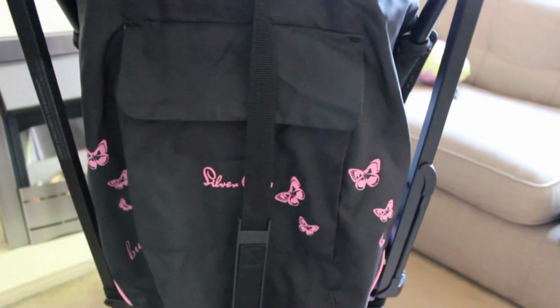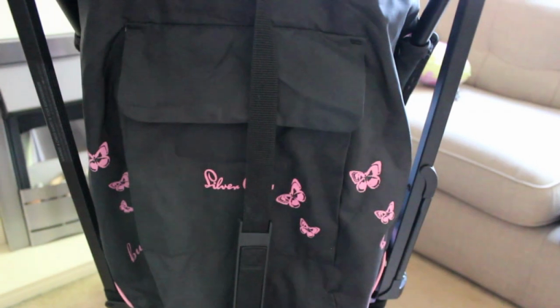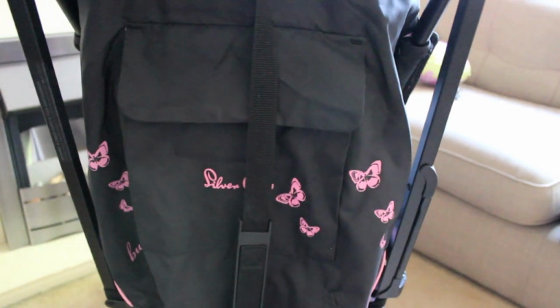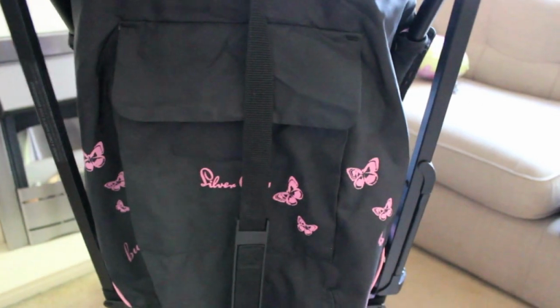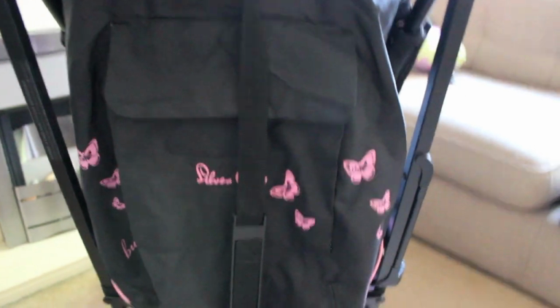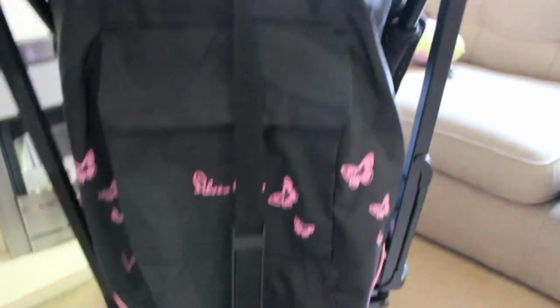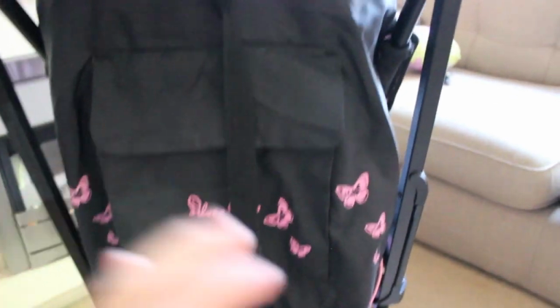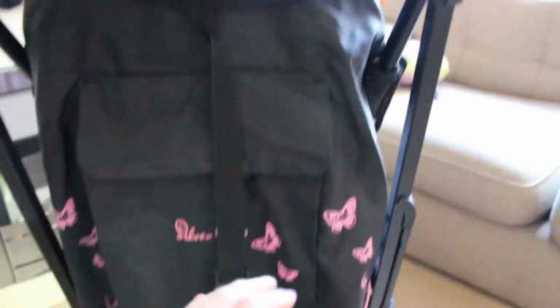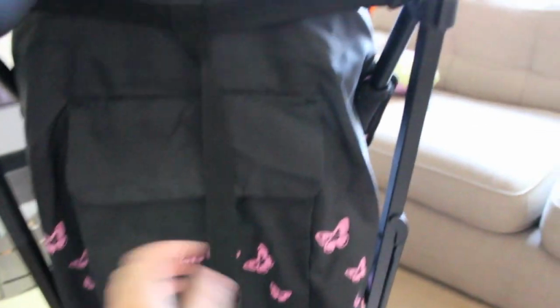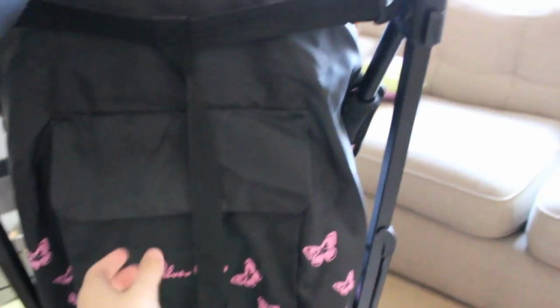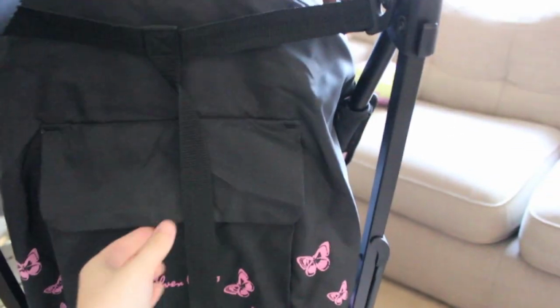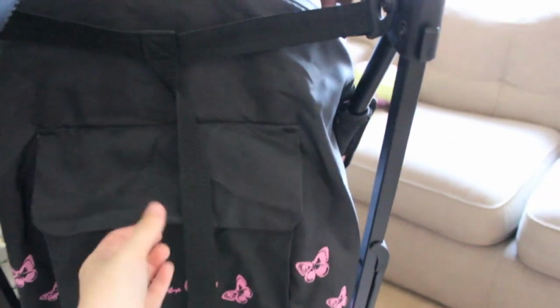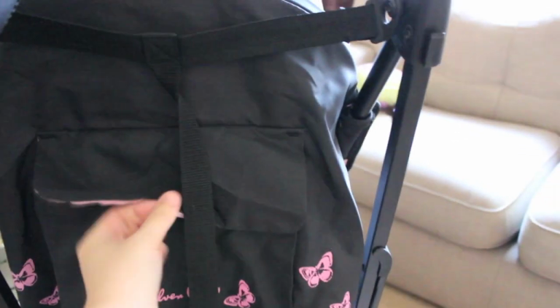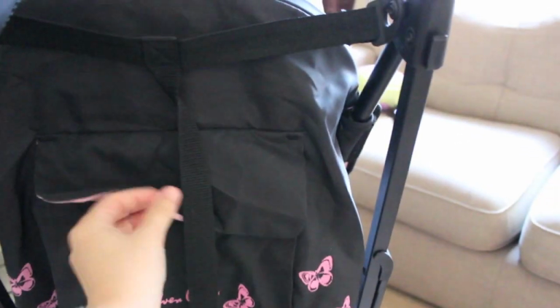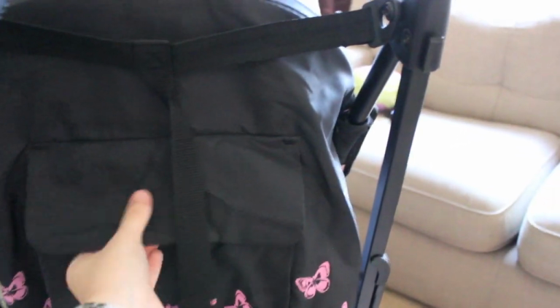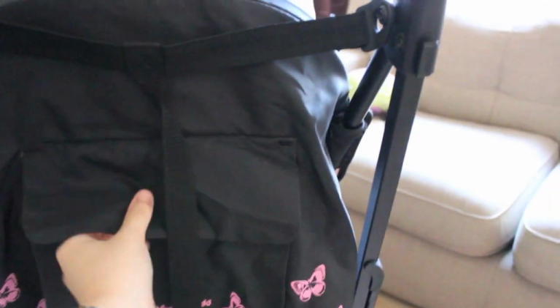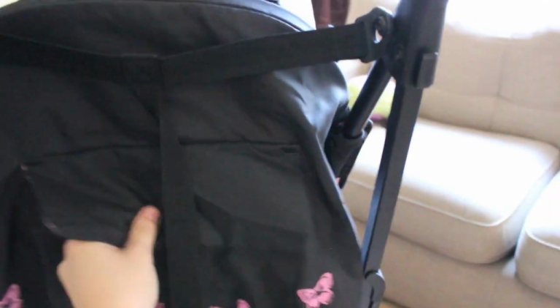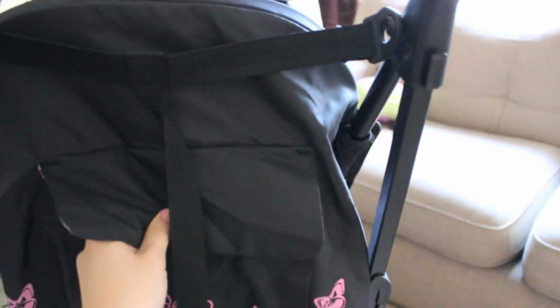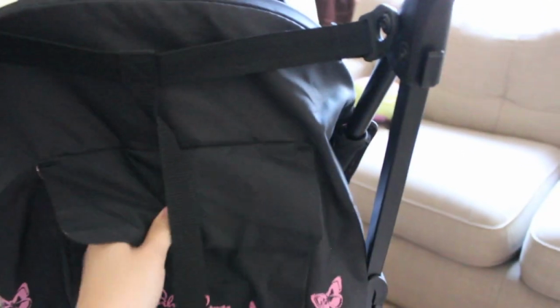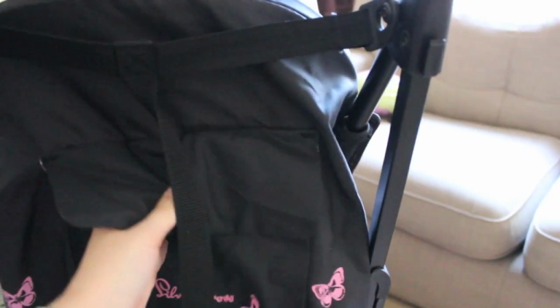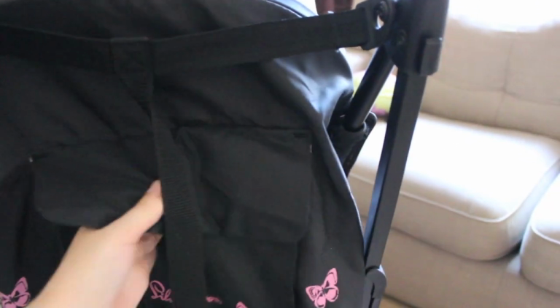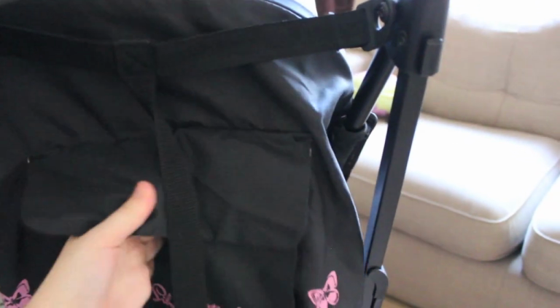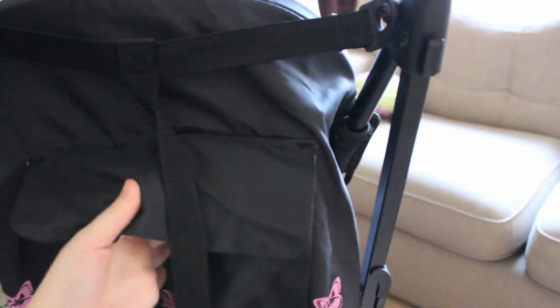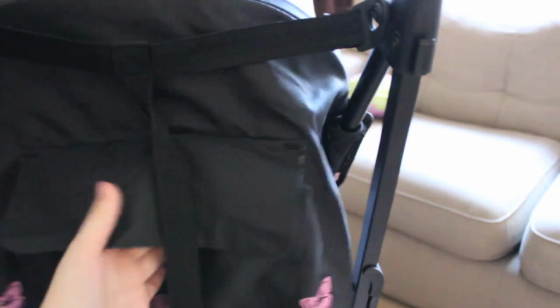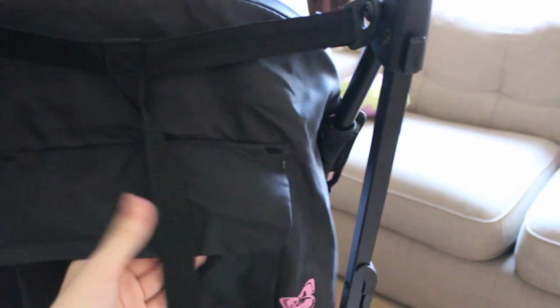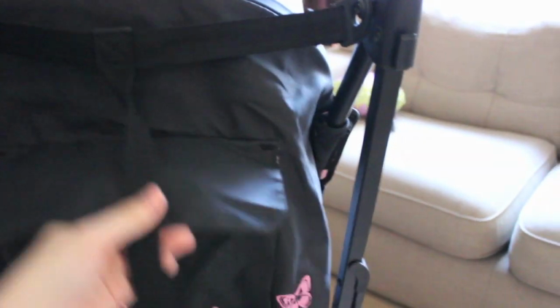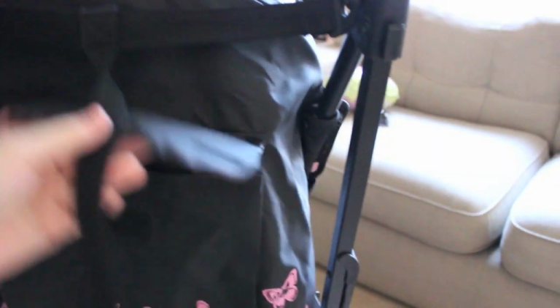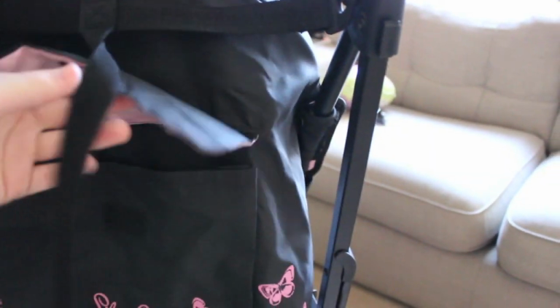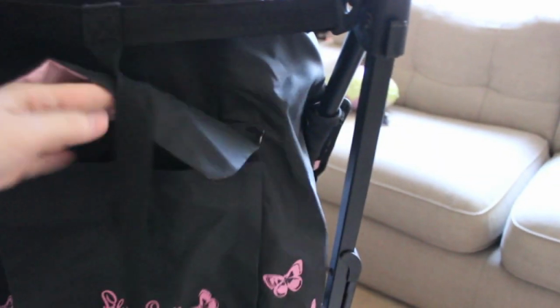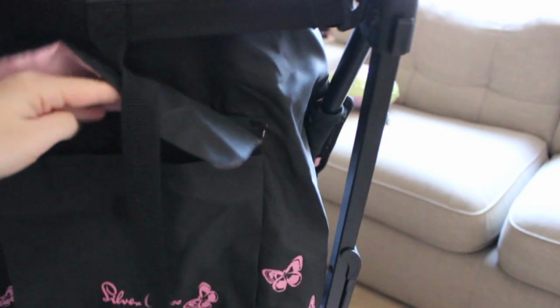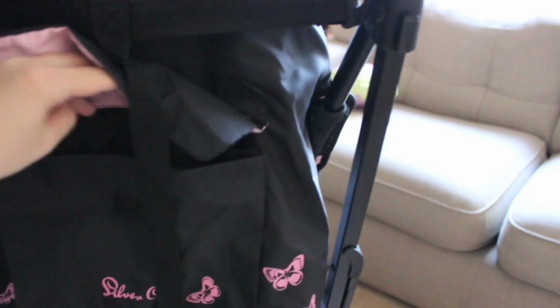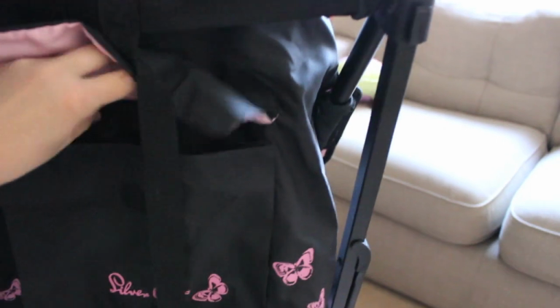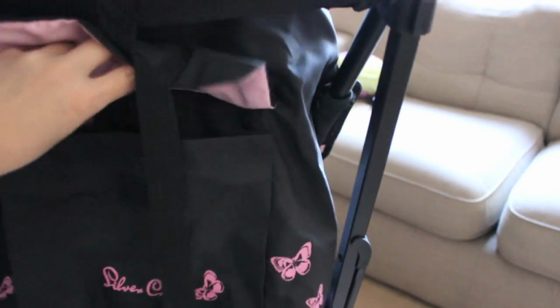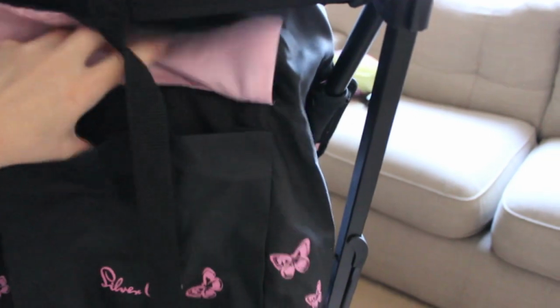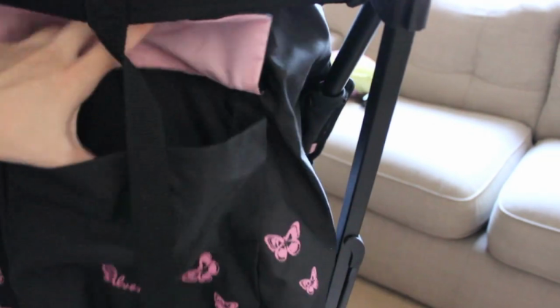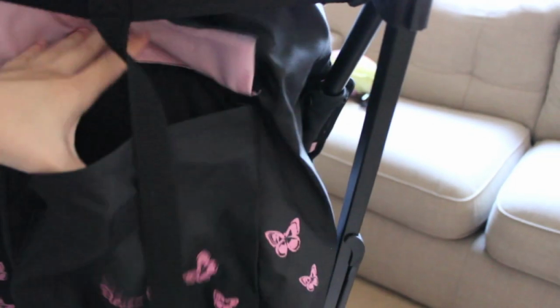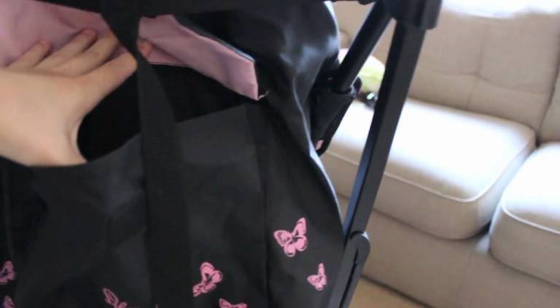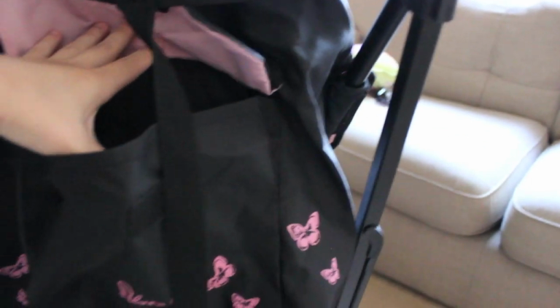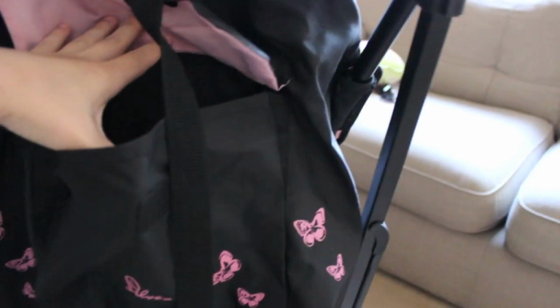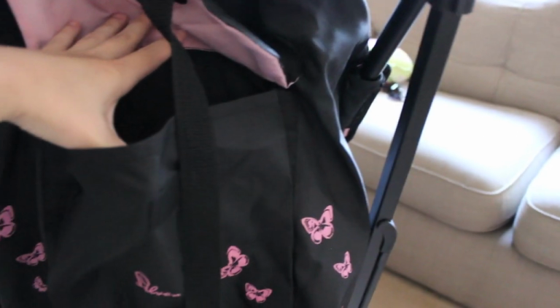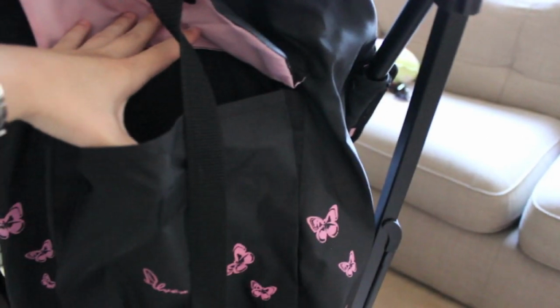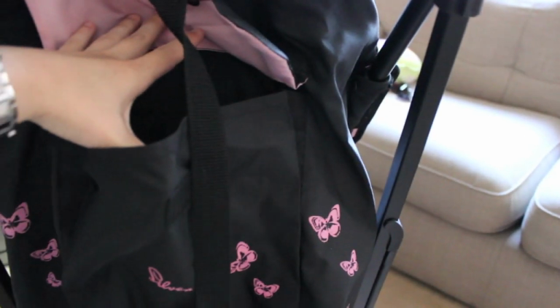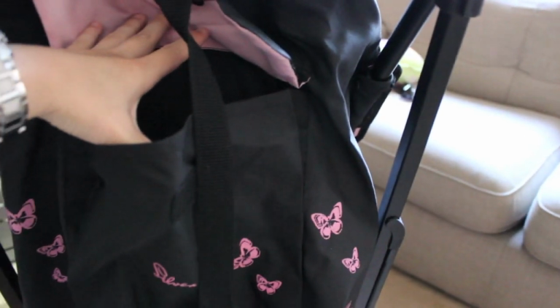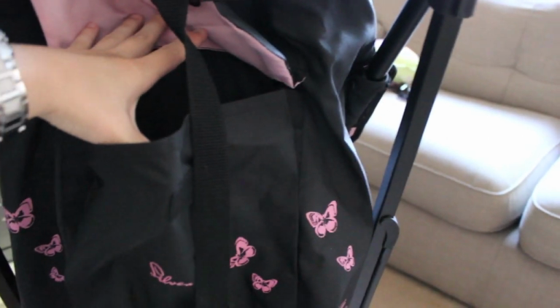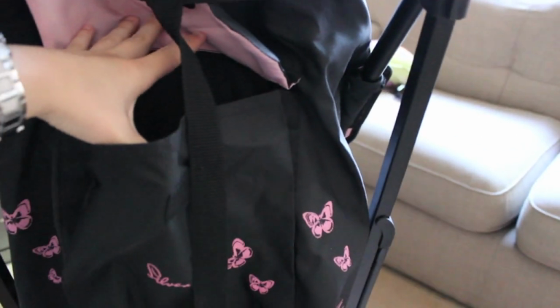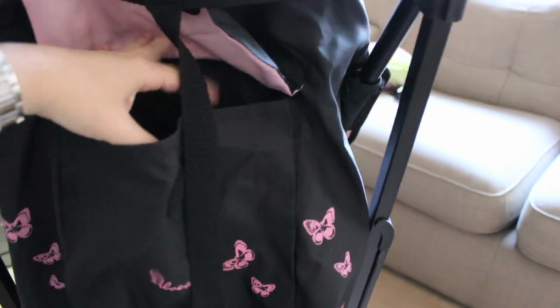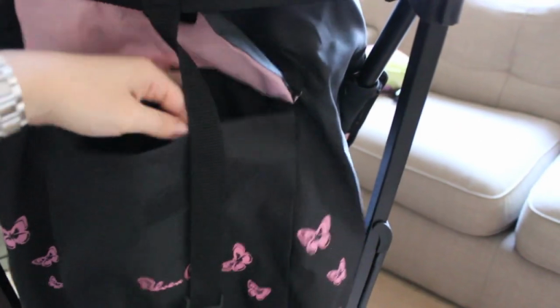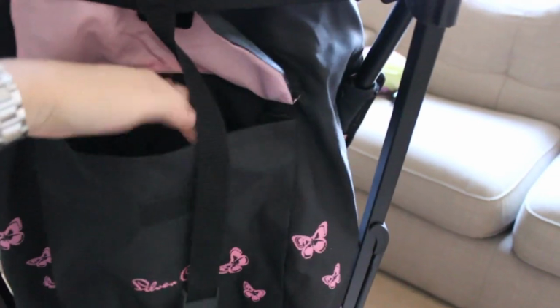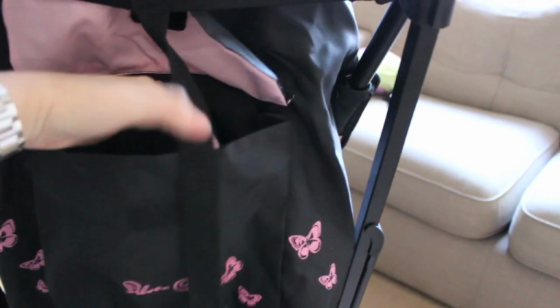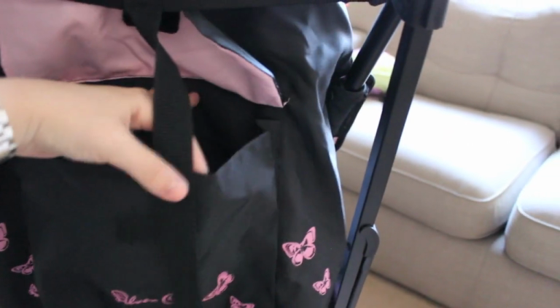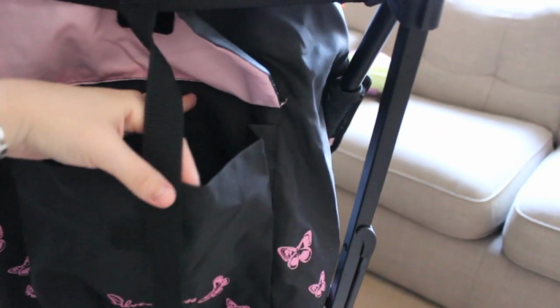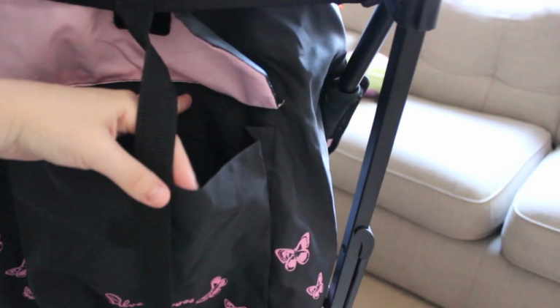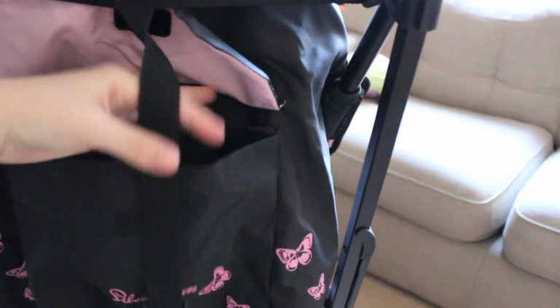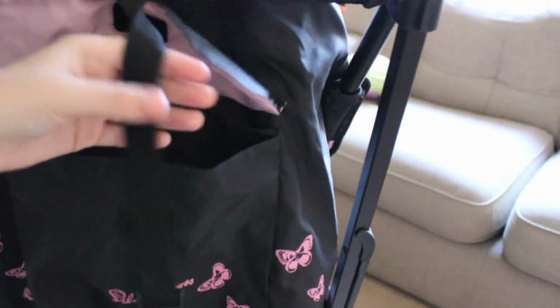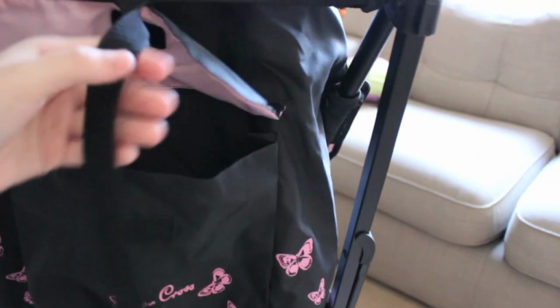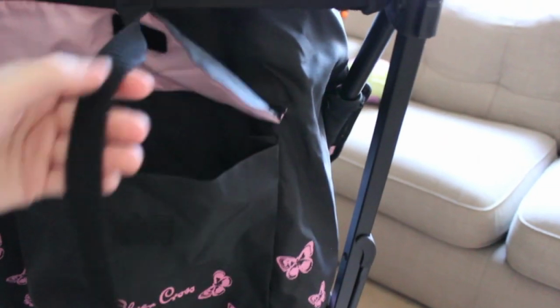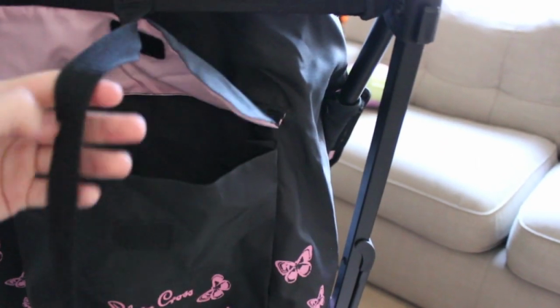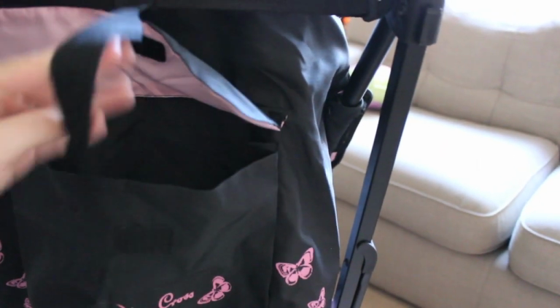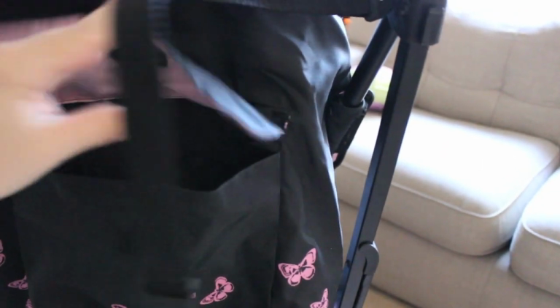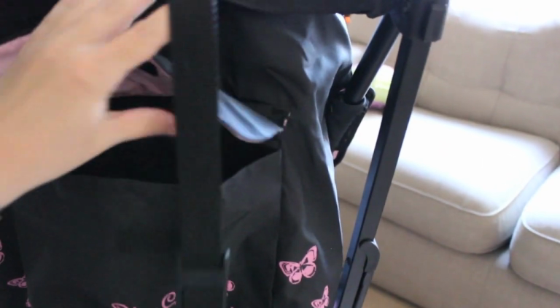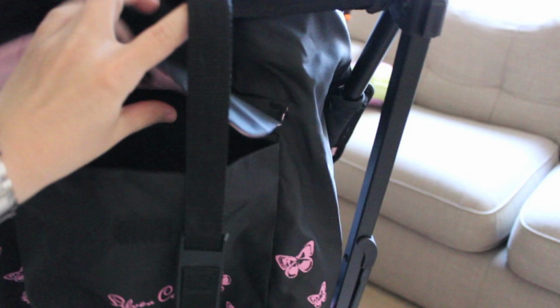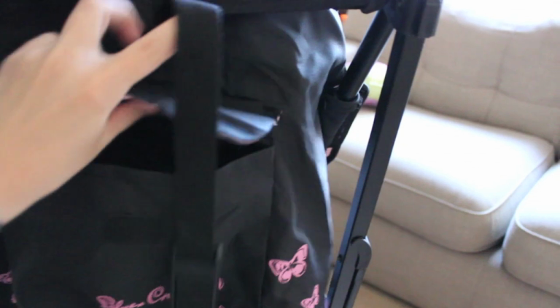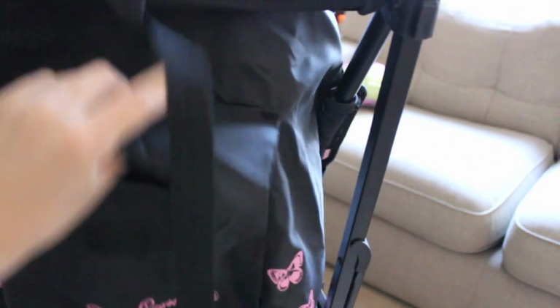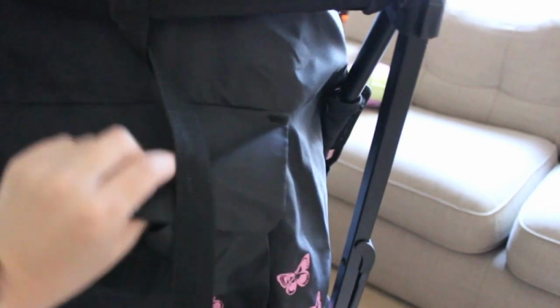The hood also has this really handy pocket, so it's perfect if you want to throw your phone and keys in there if you're just popping down the road.